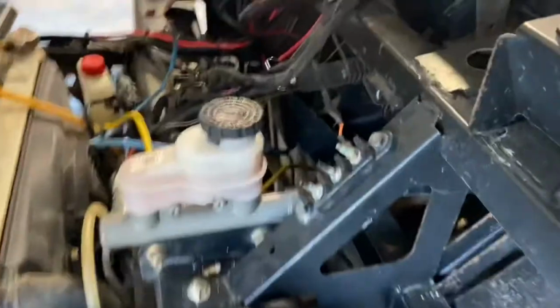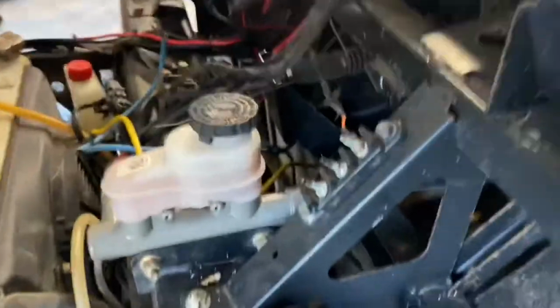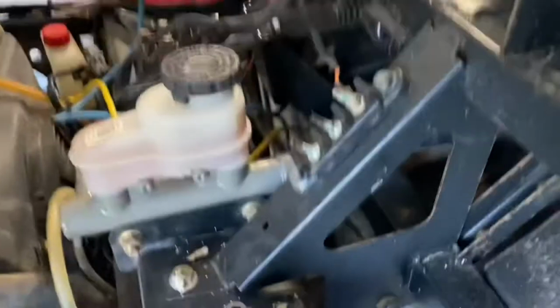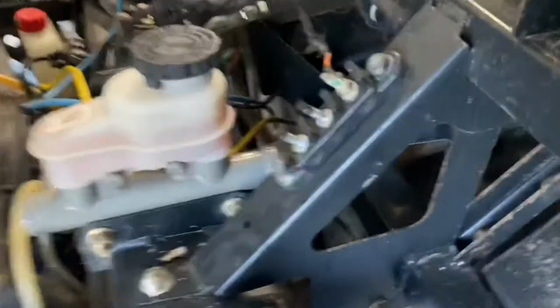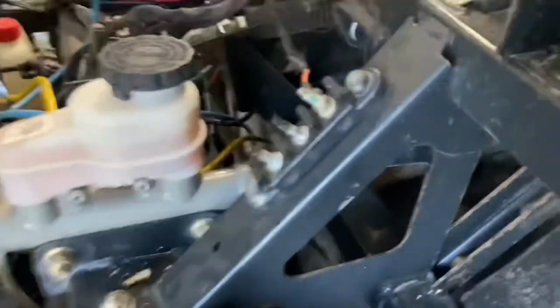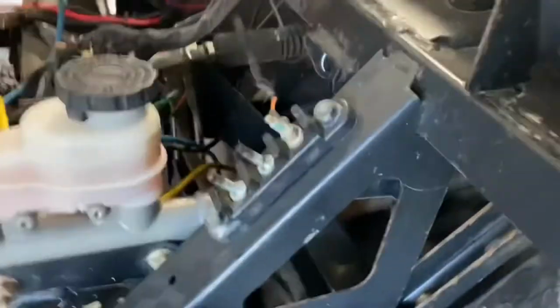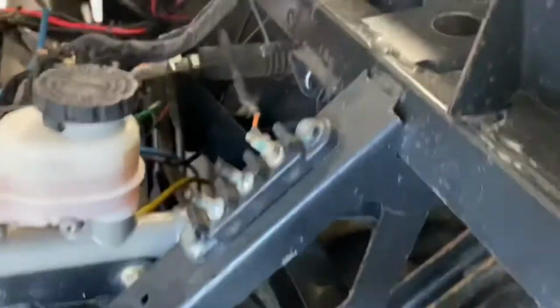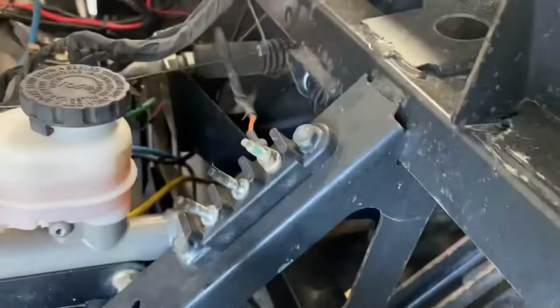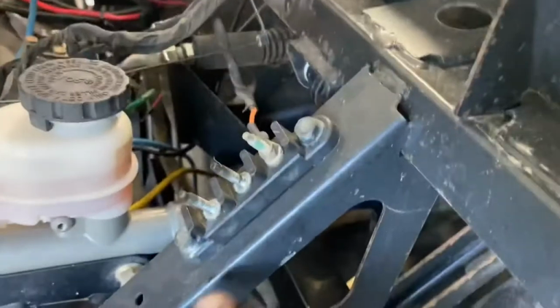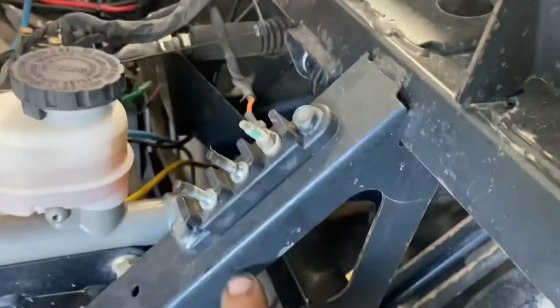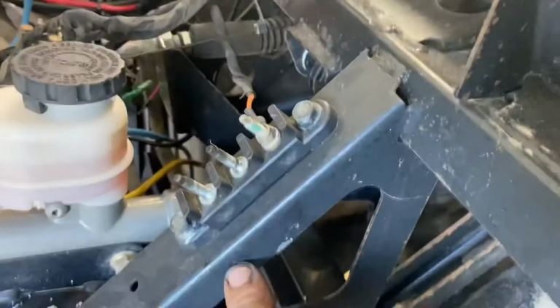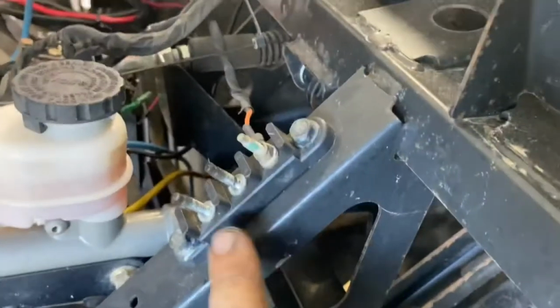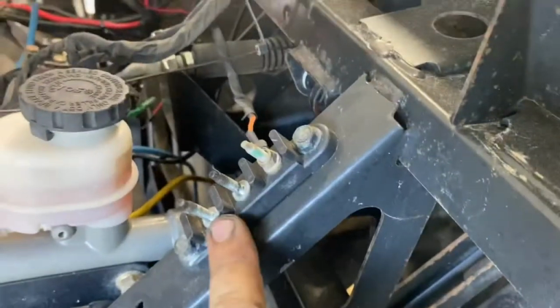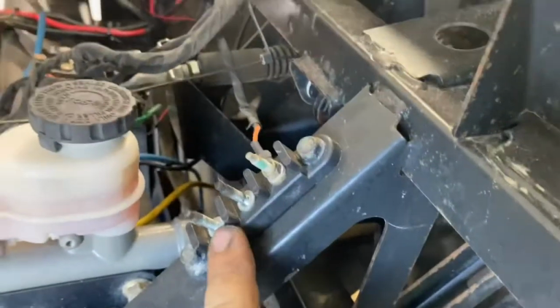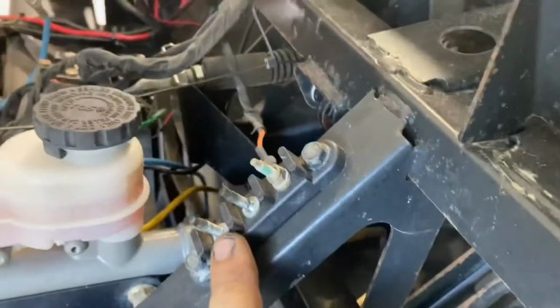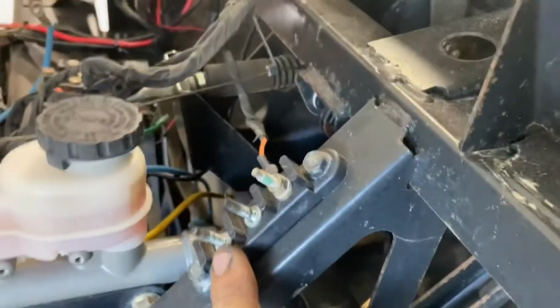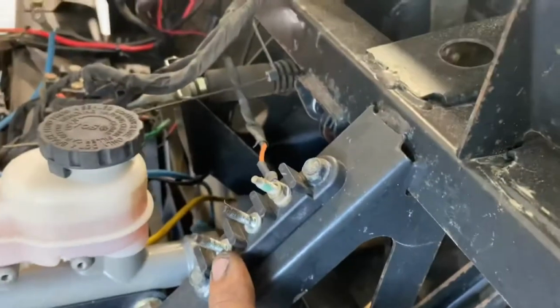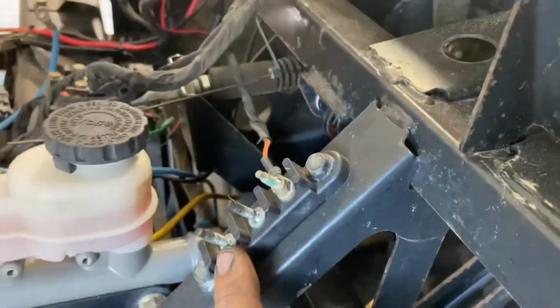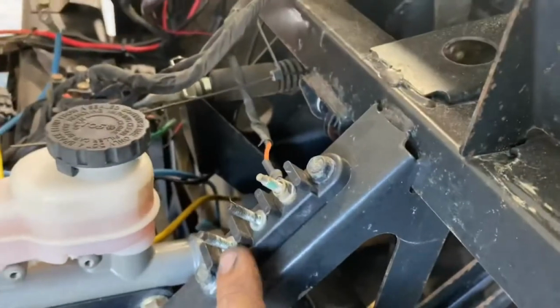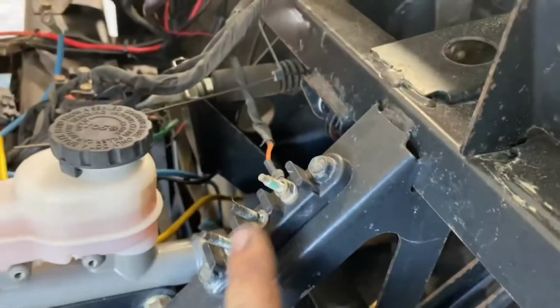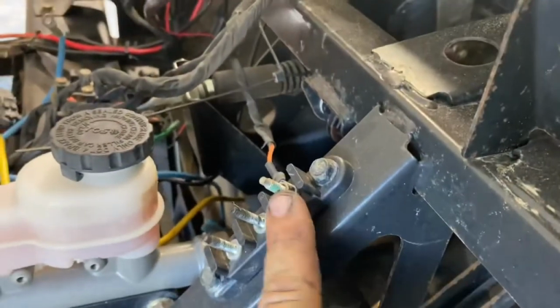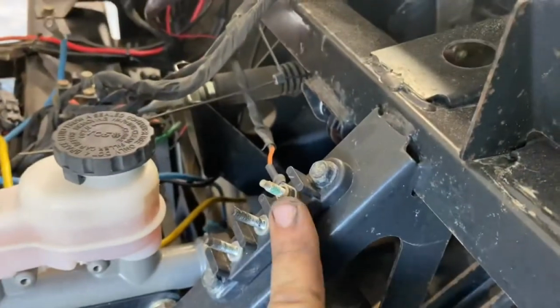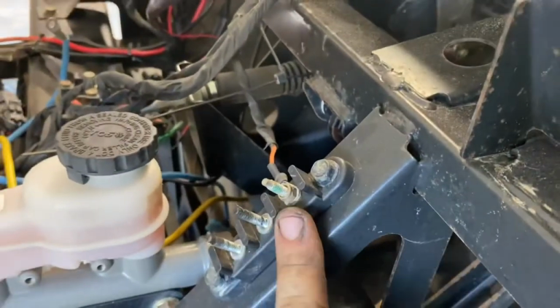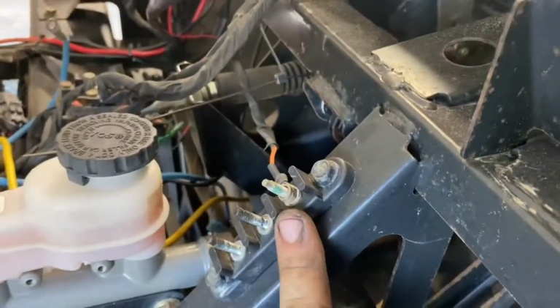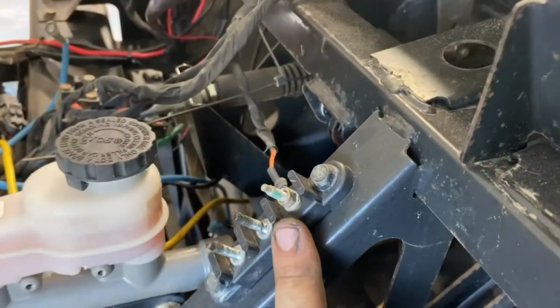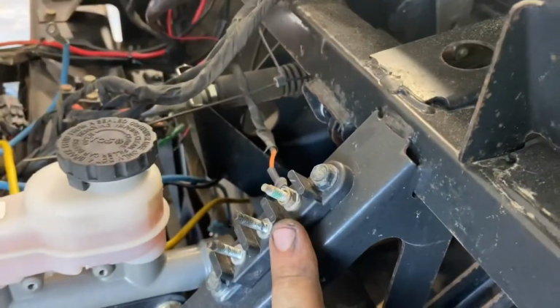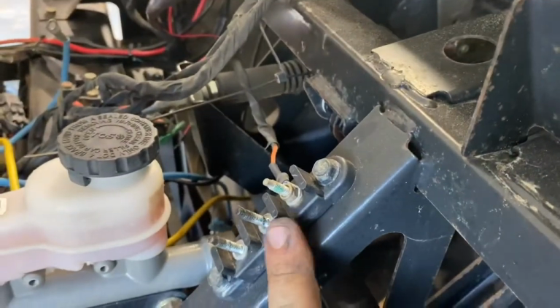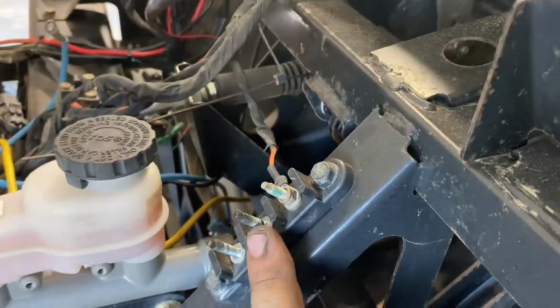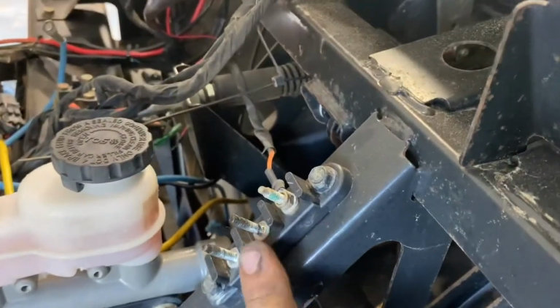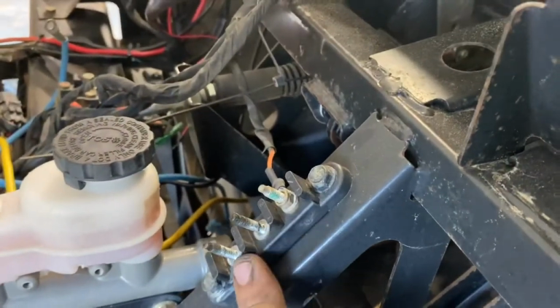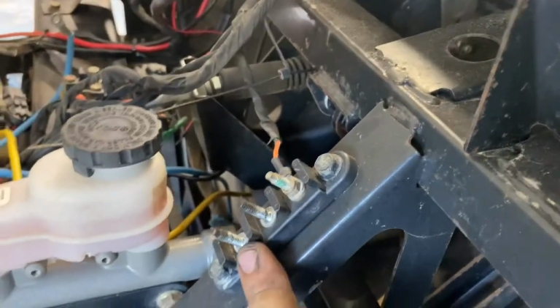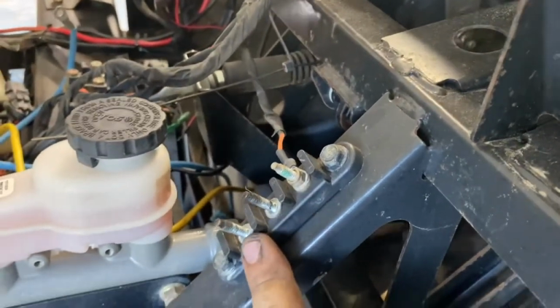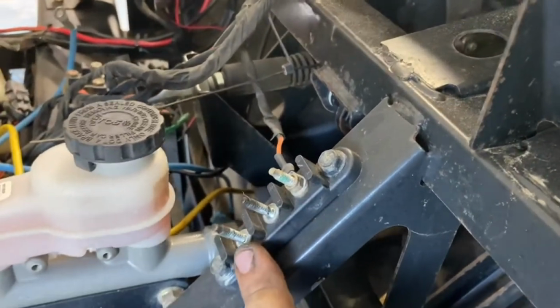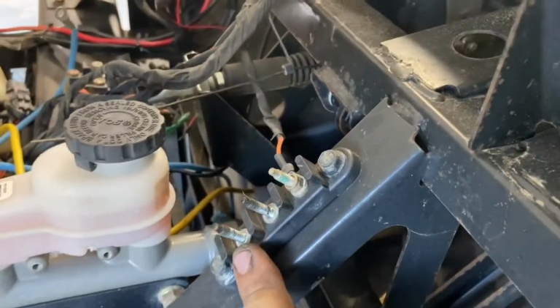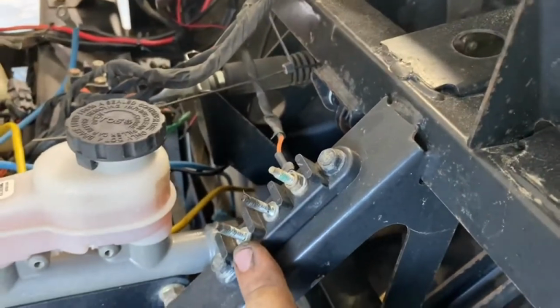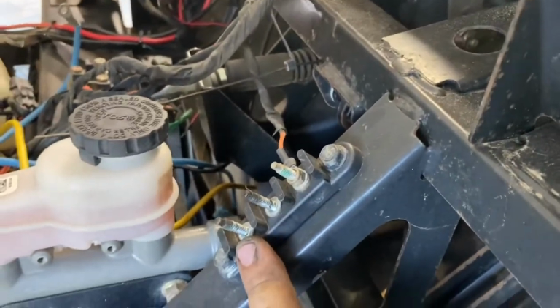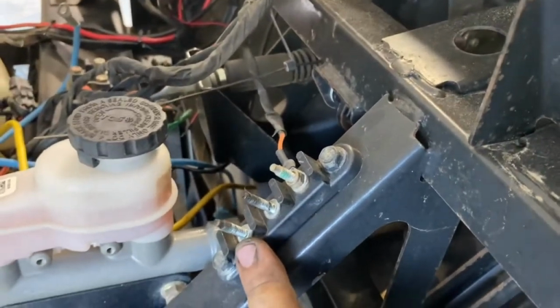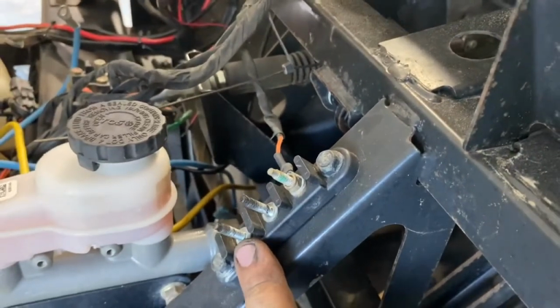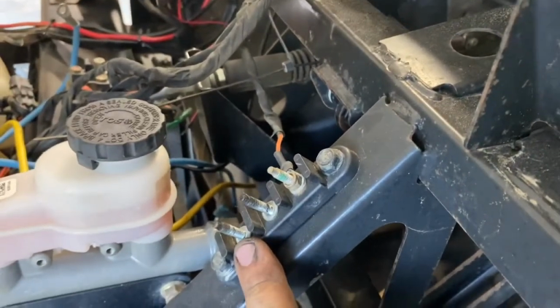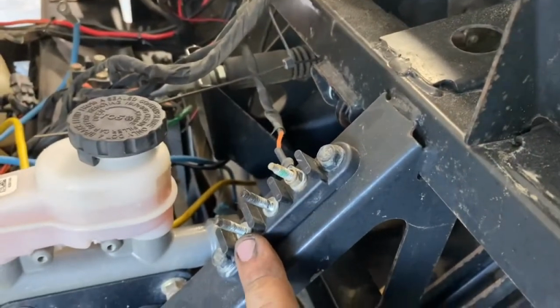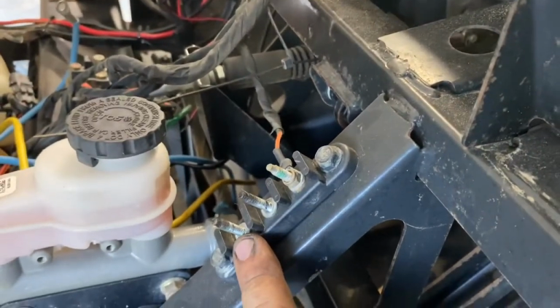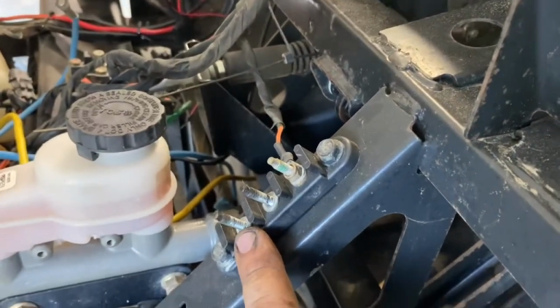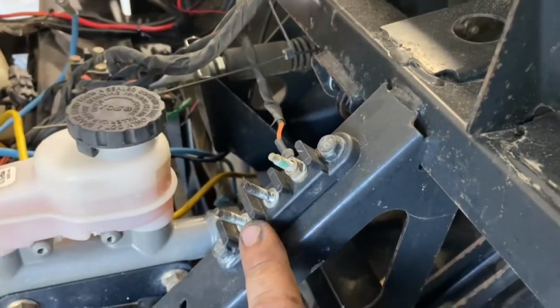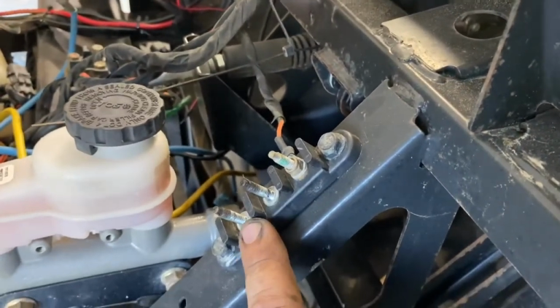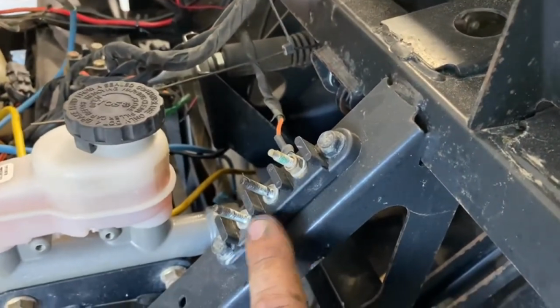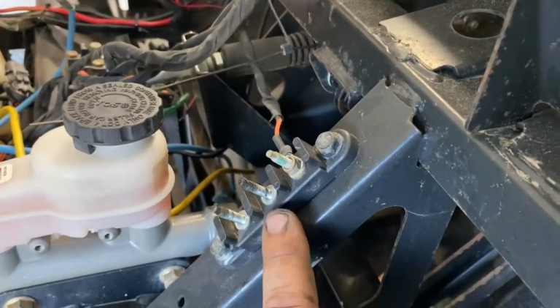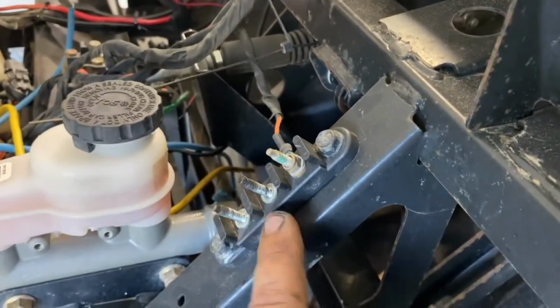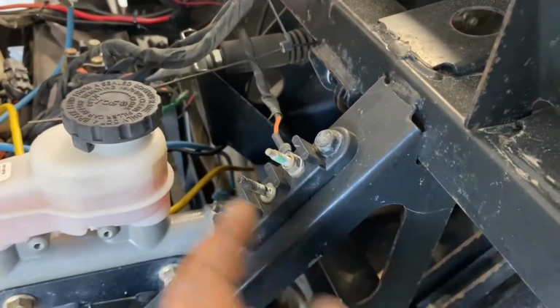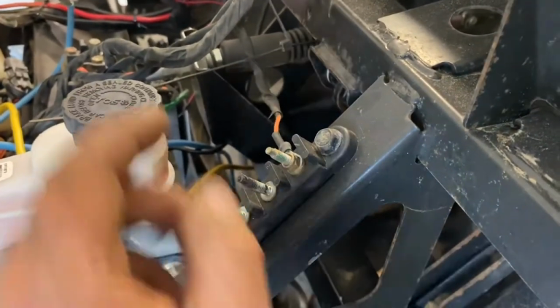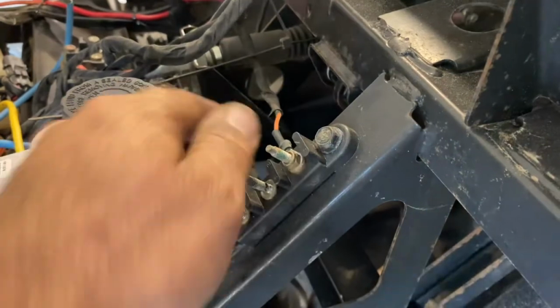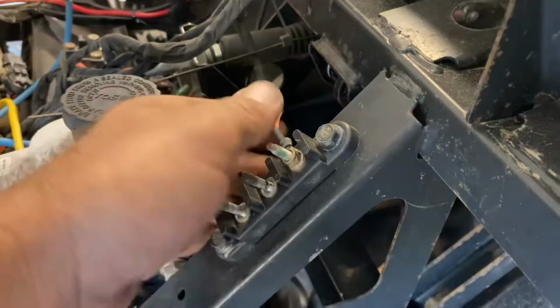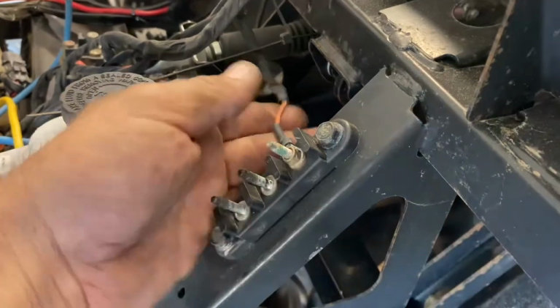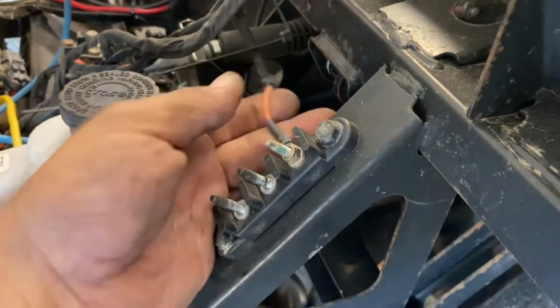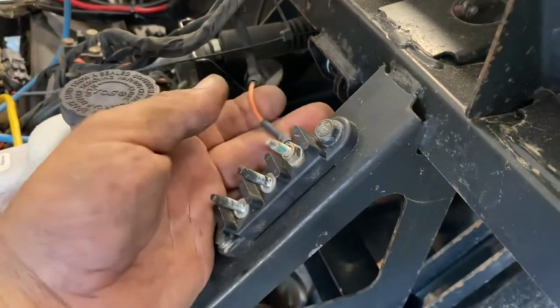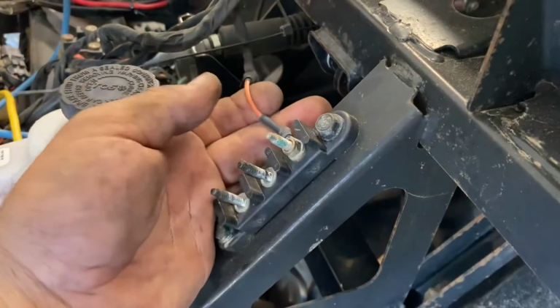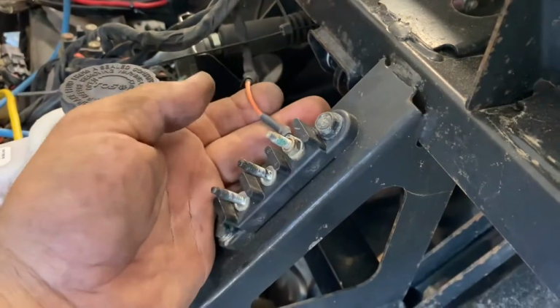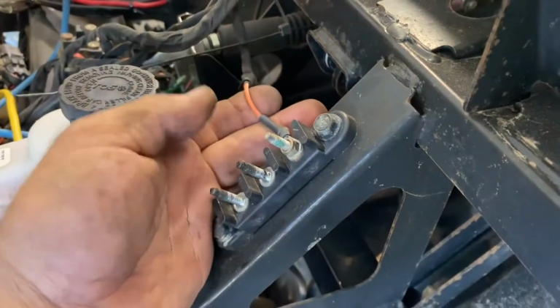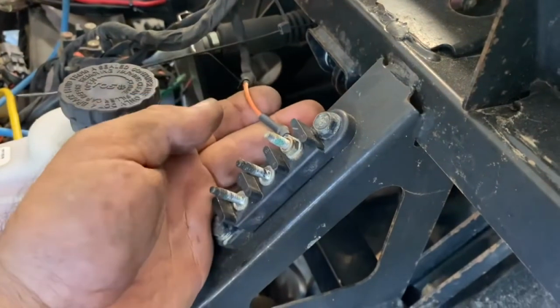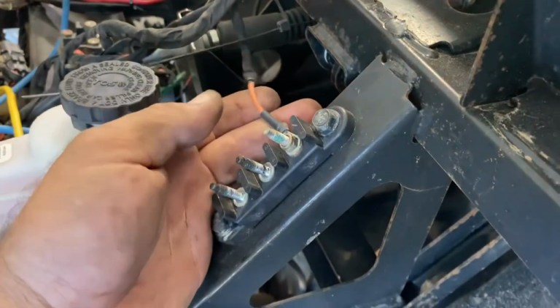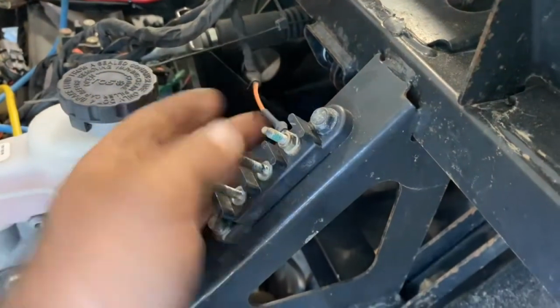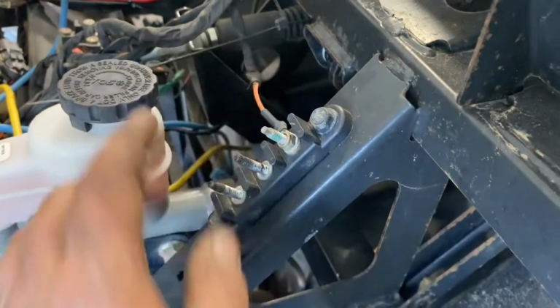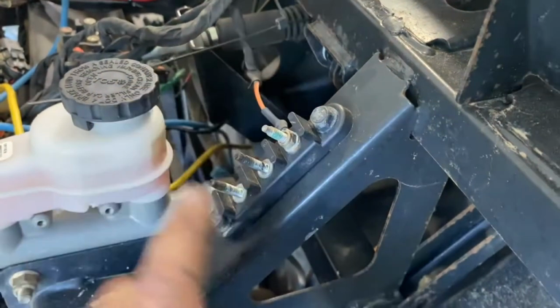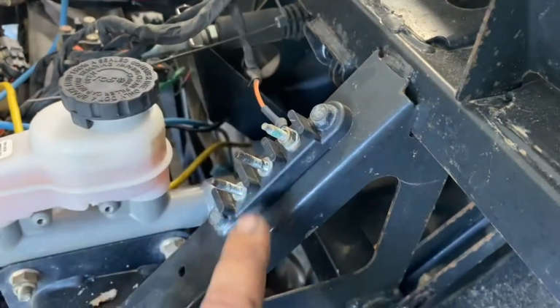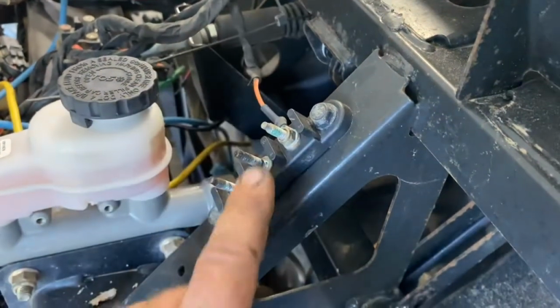Does your Ranger have one of these? Well, that's the bus bar. This is how they come from the factory.